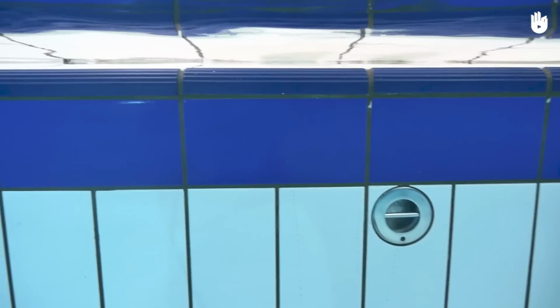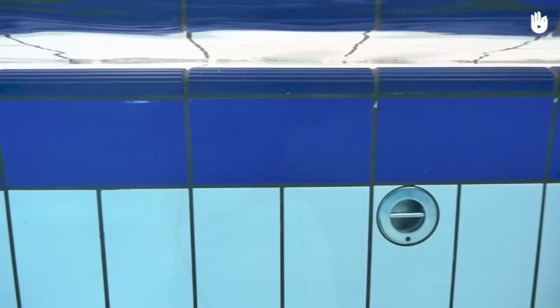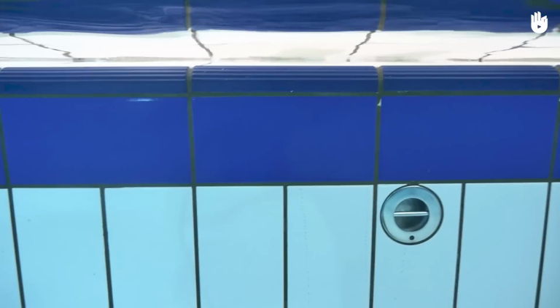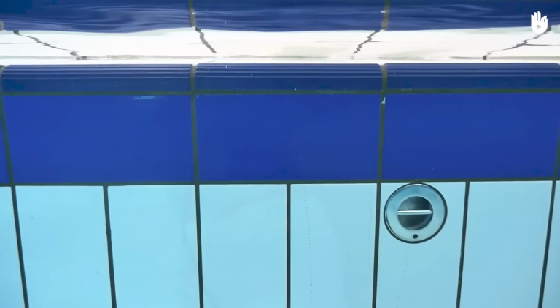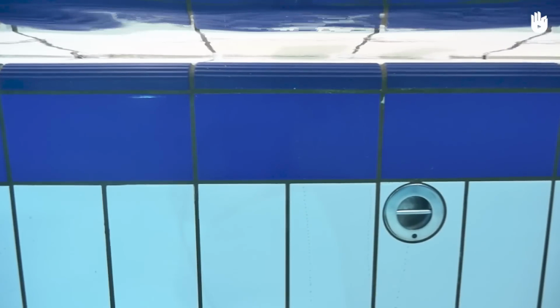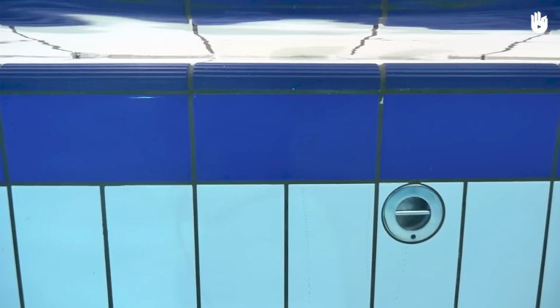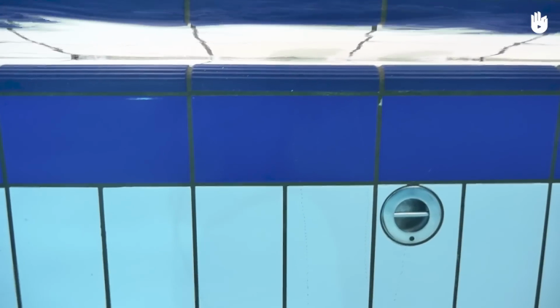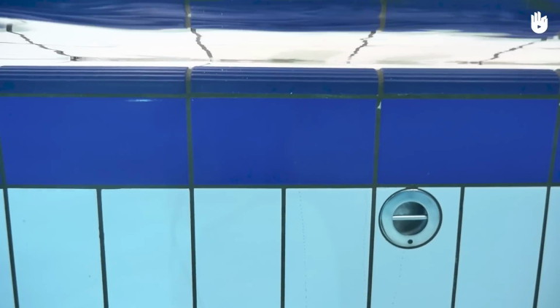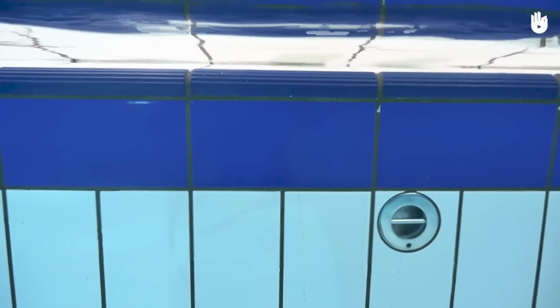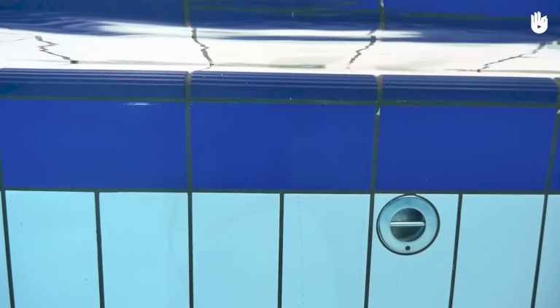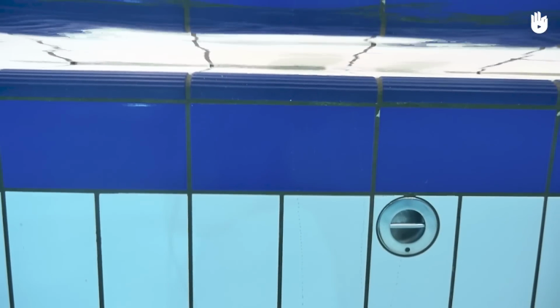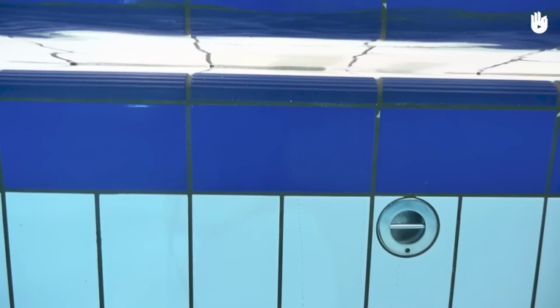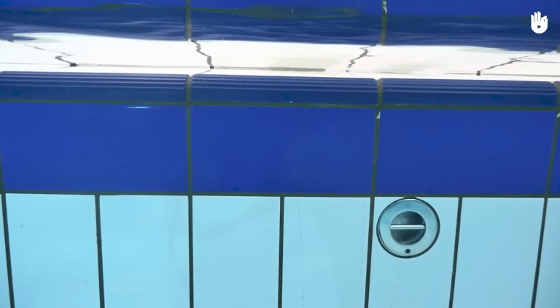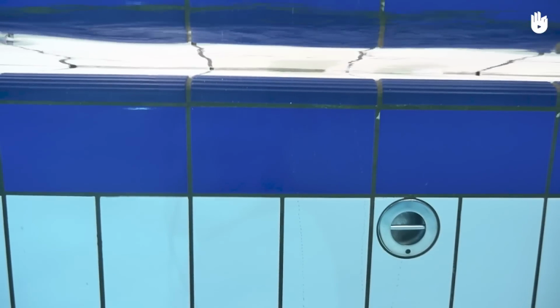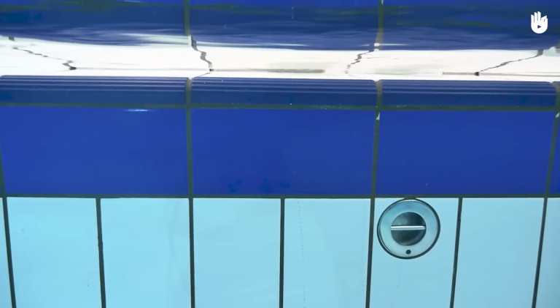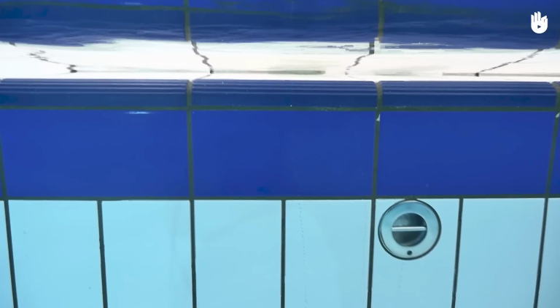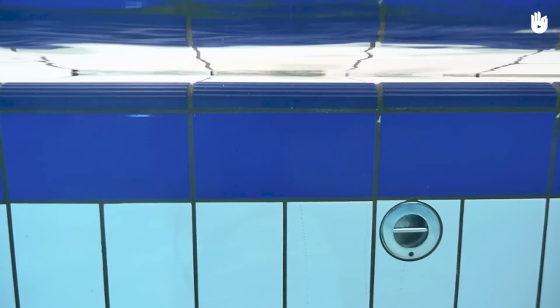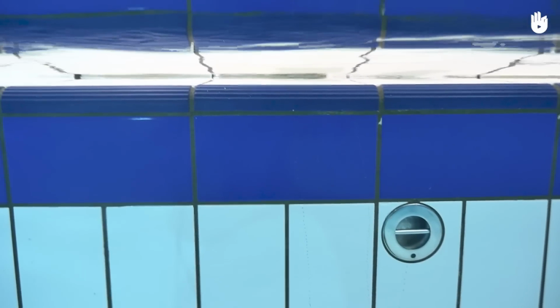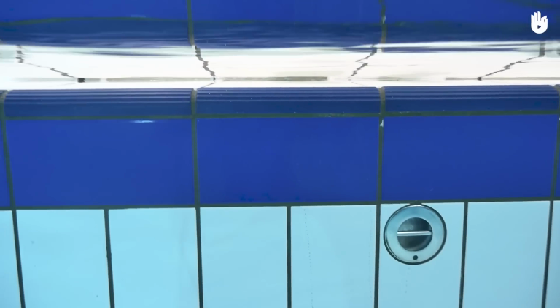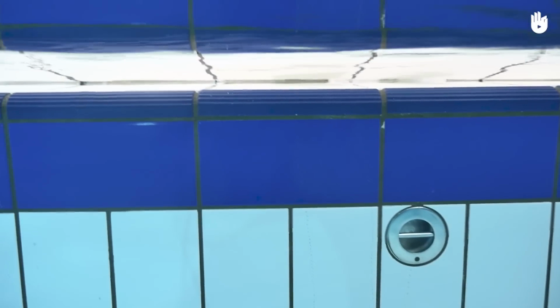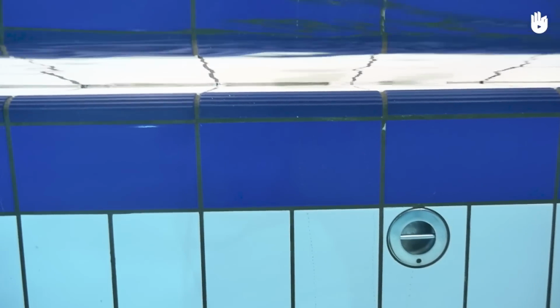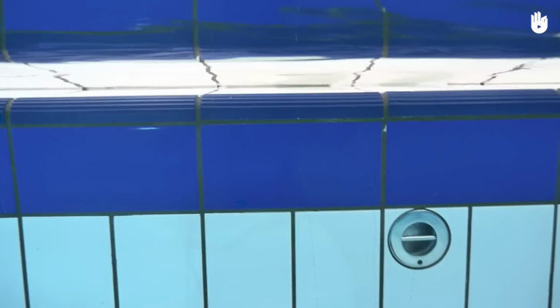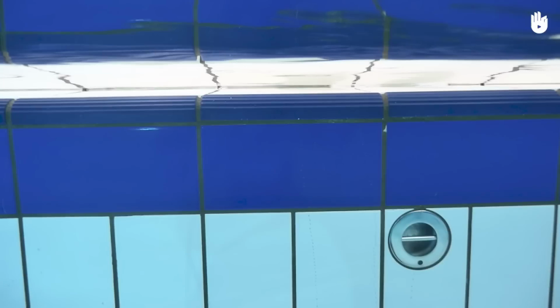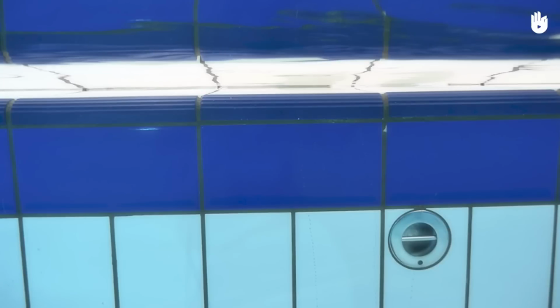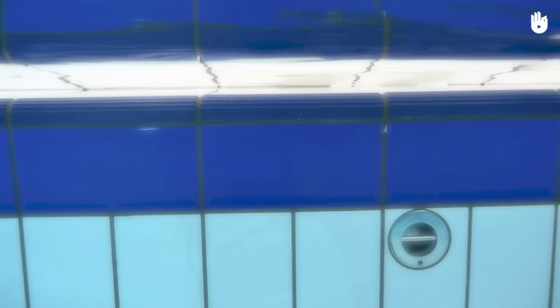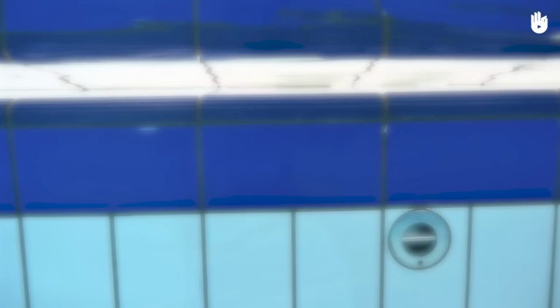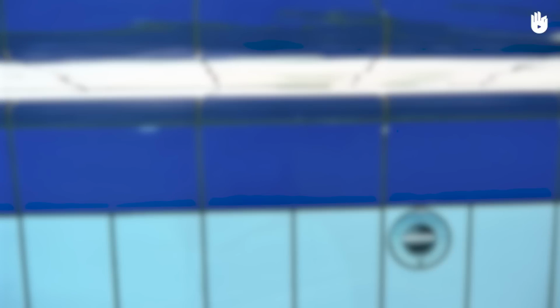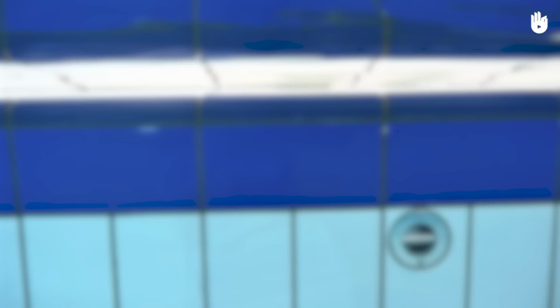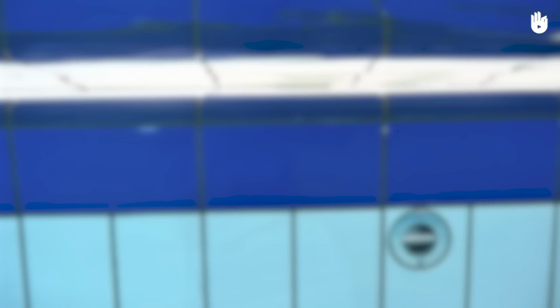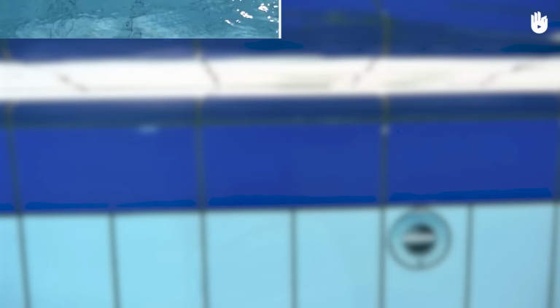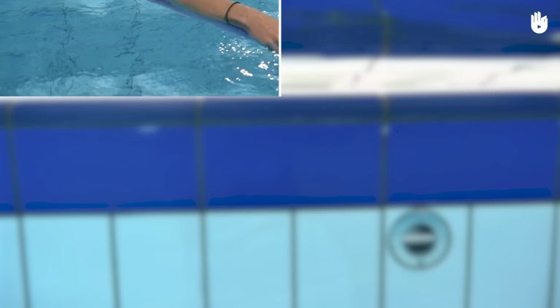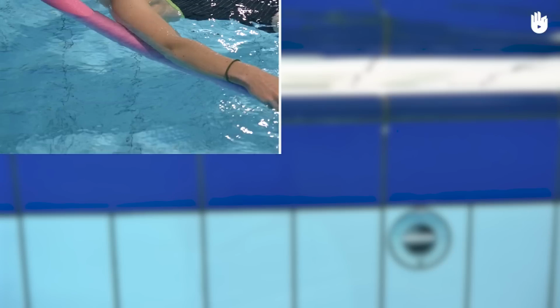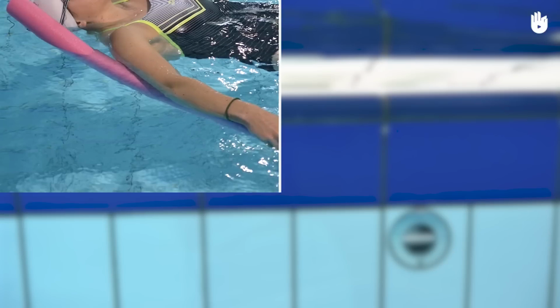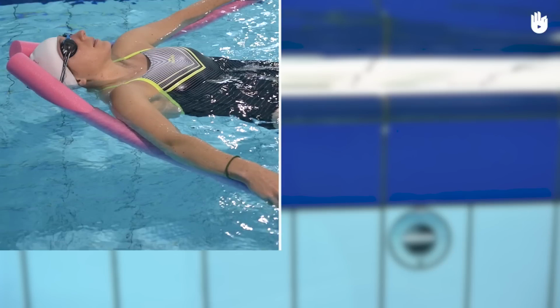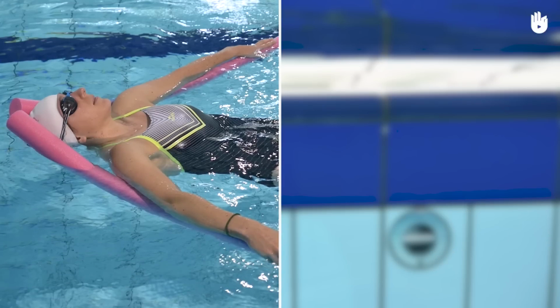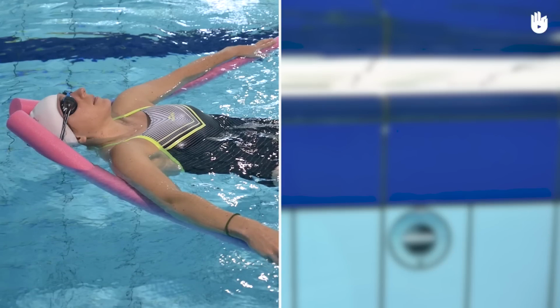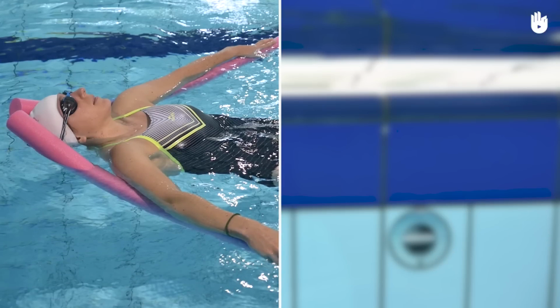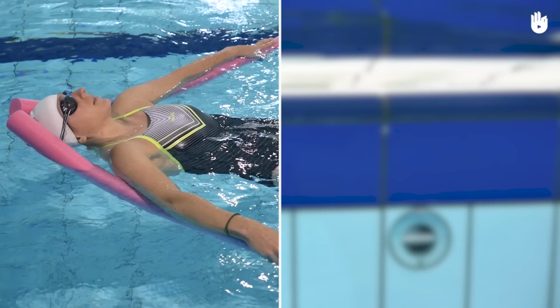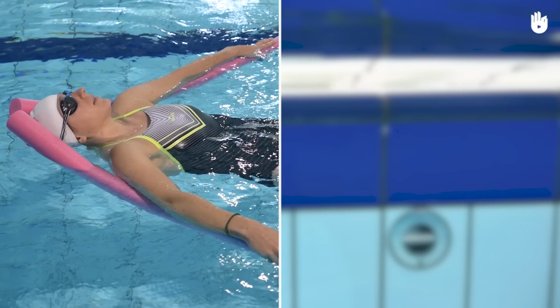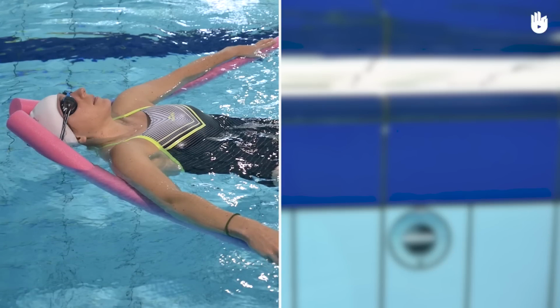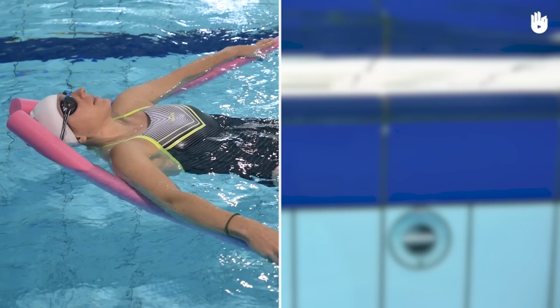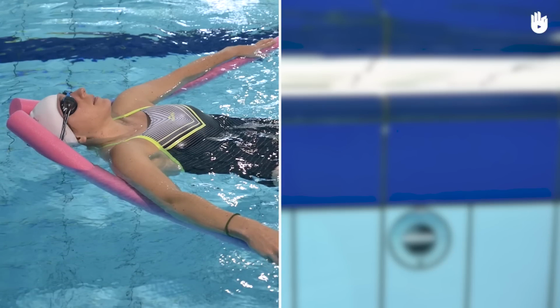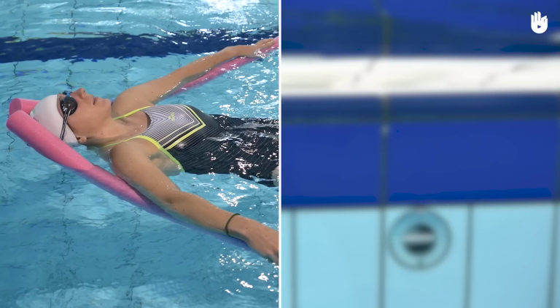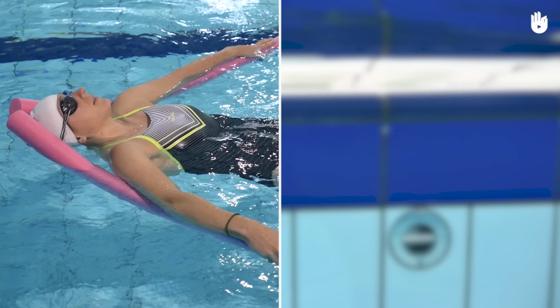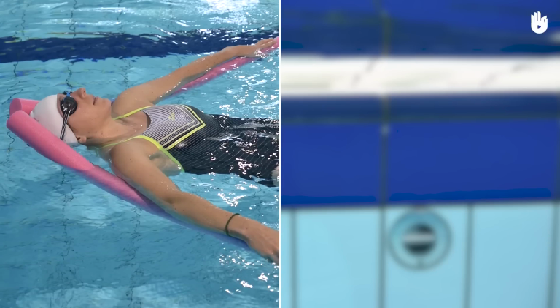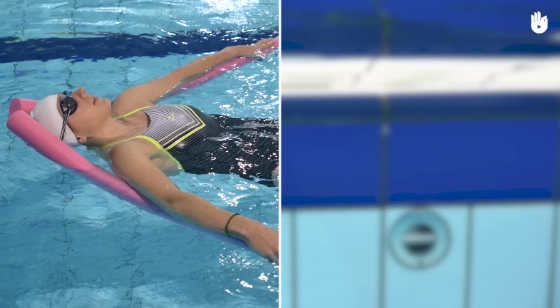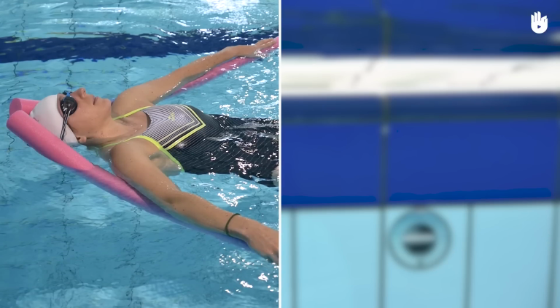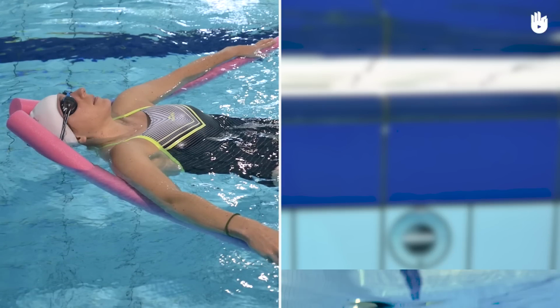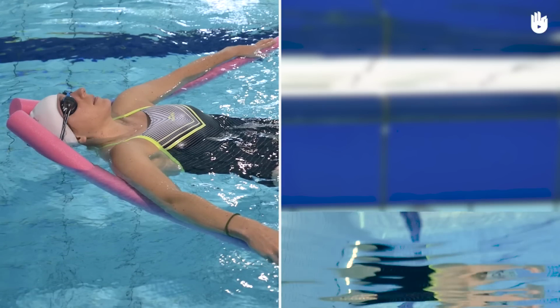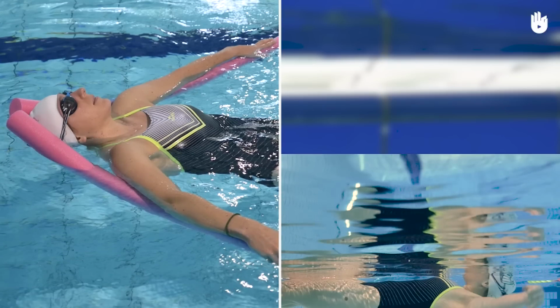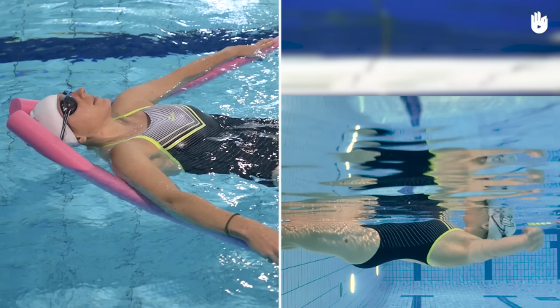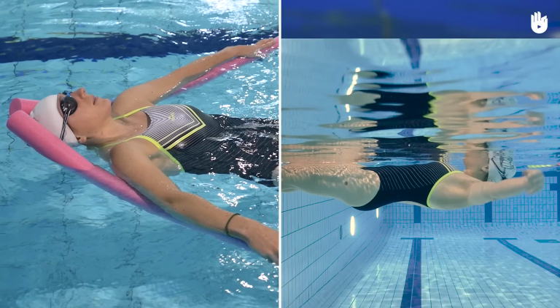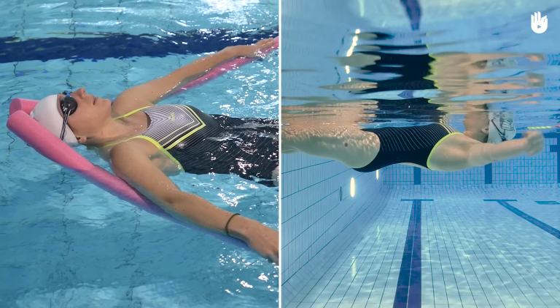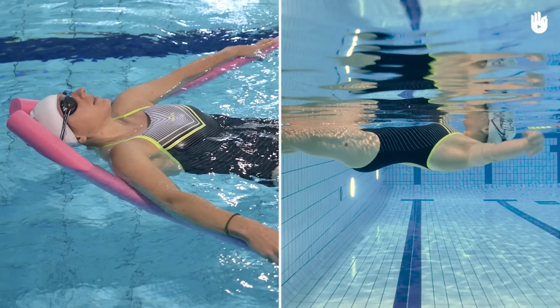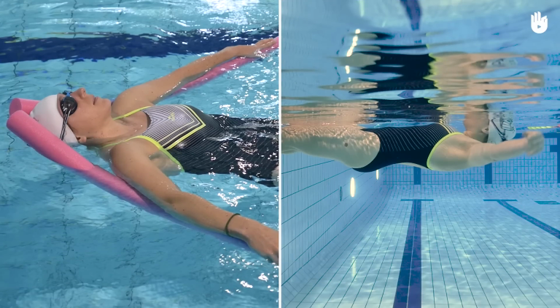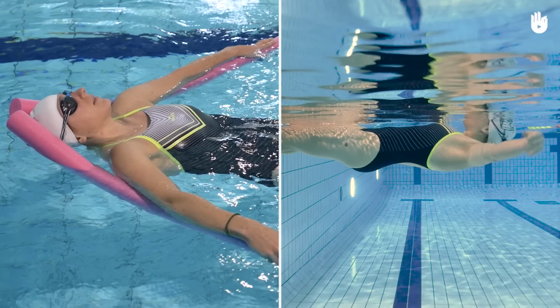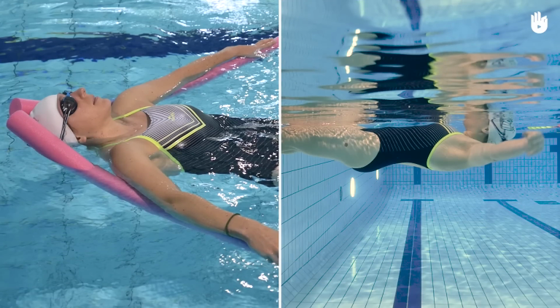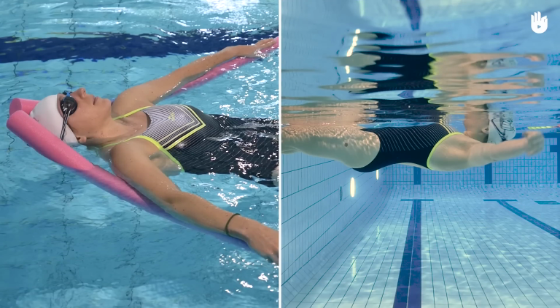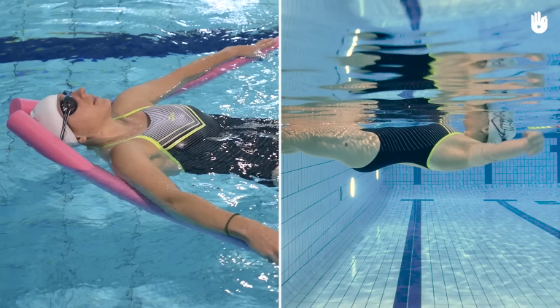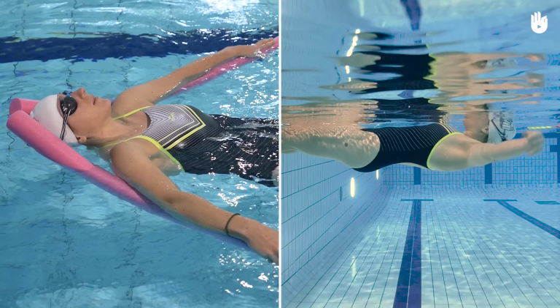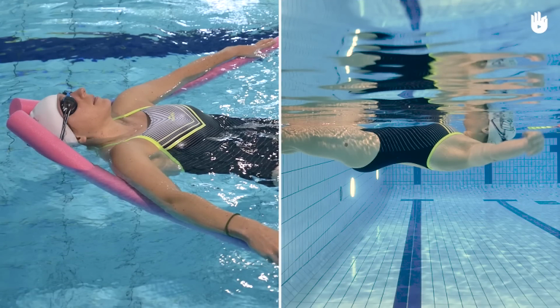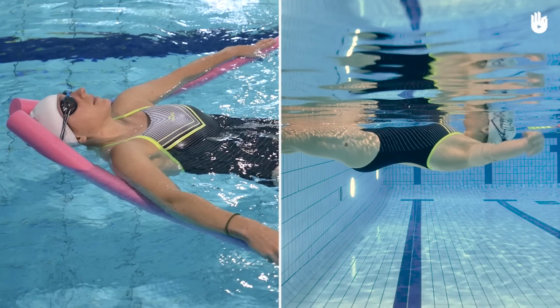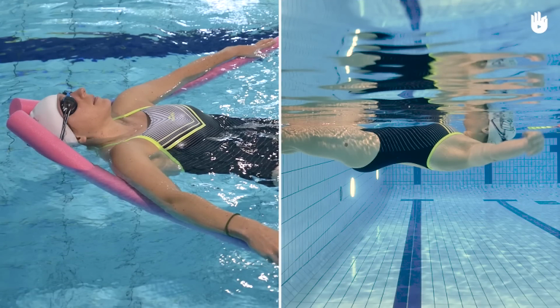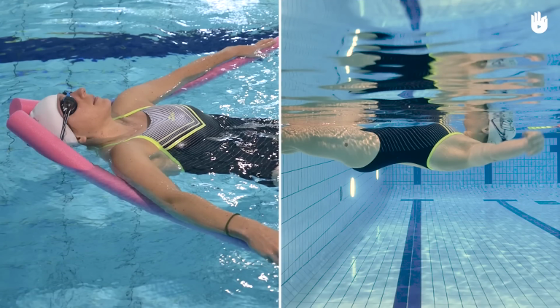We're going to split this video into two steps: floating on your back using the floats, then floating without a swimming aid.